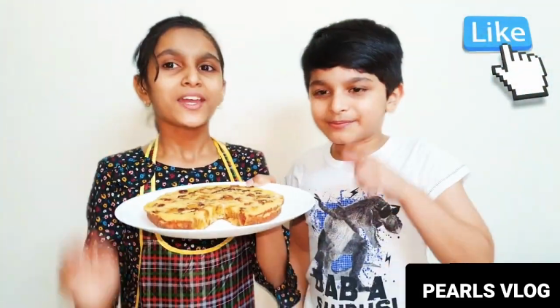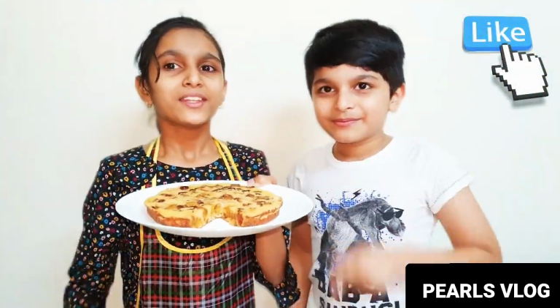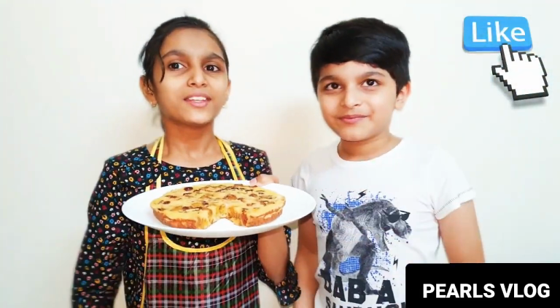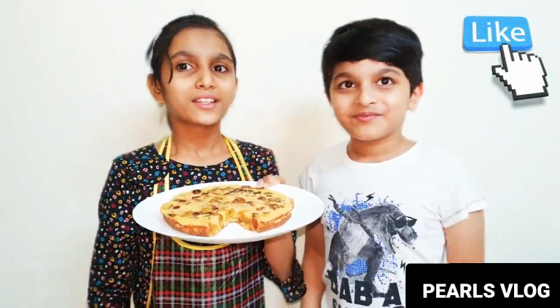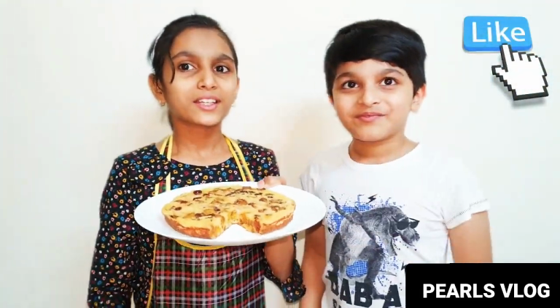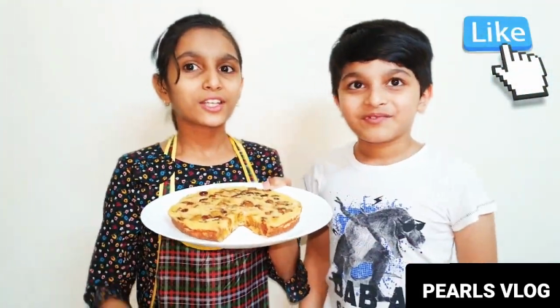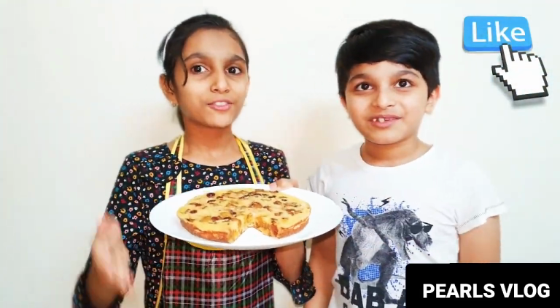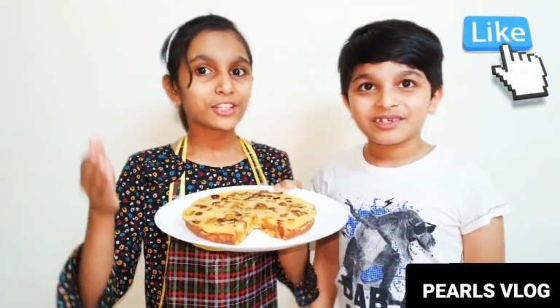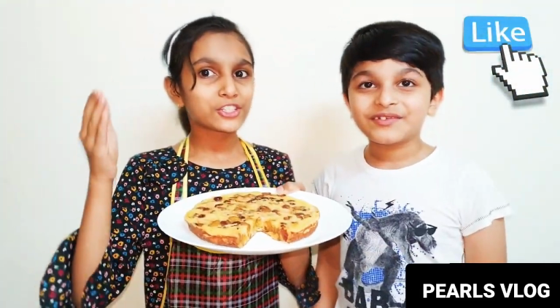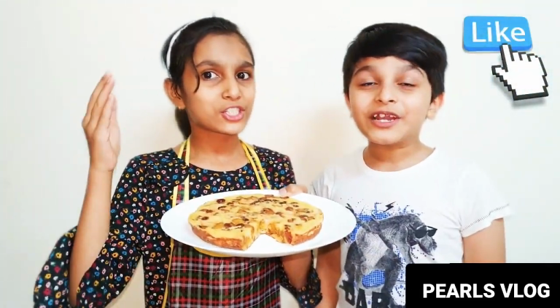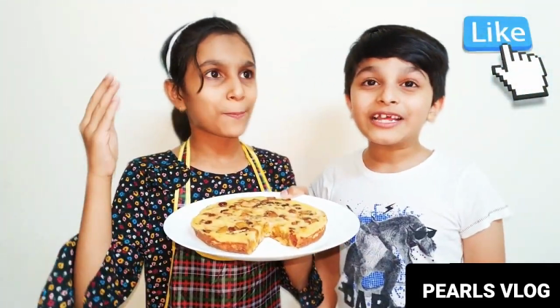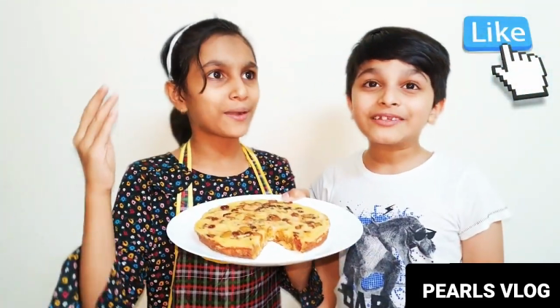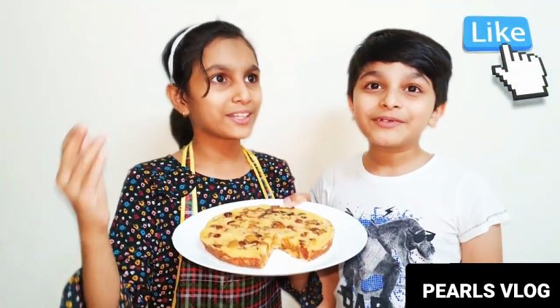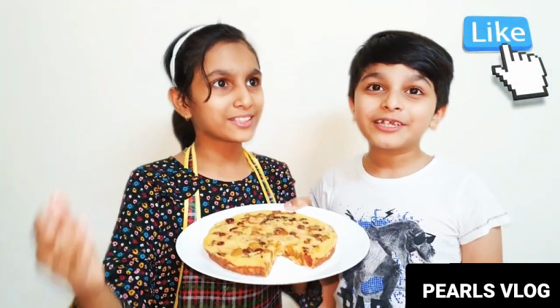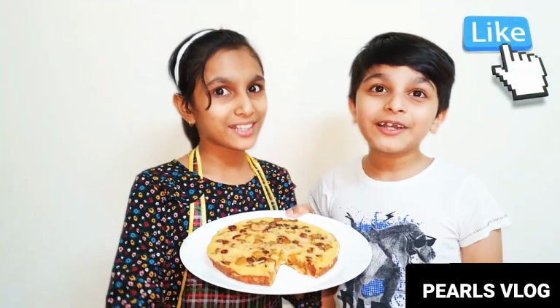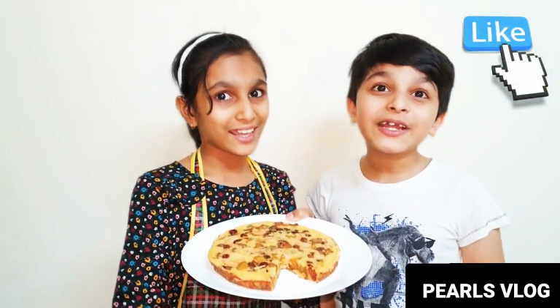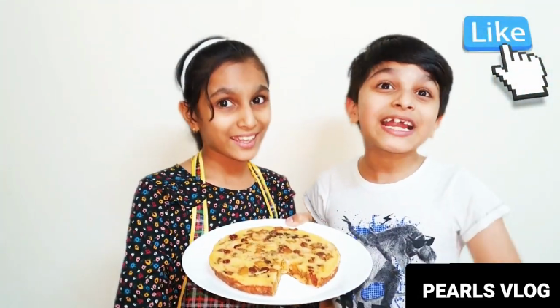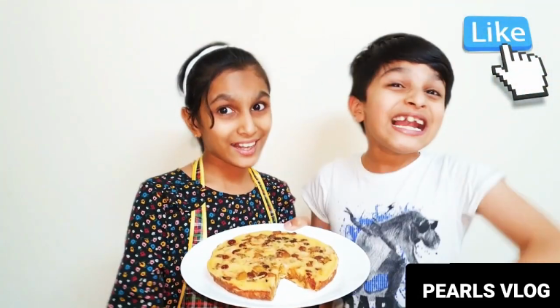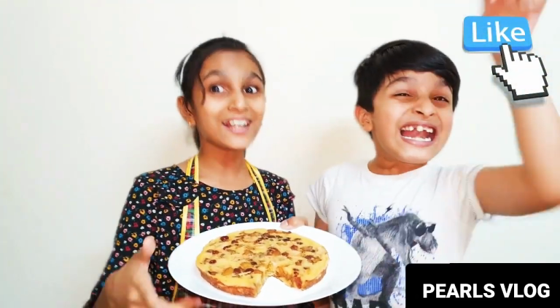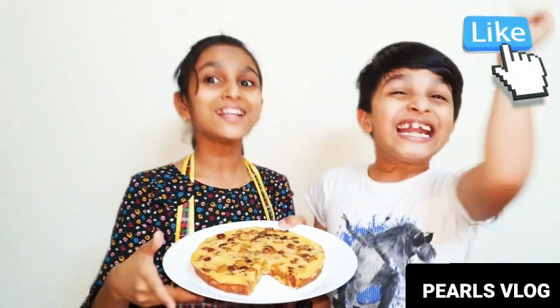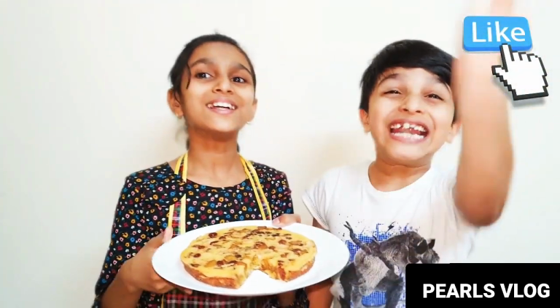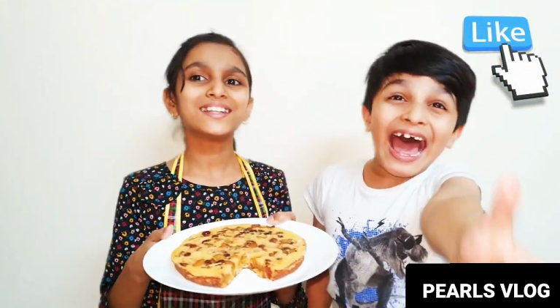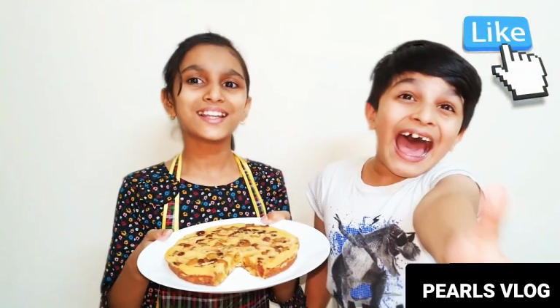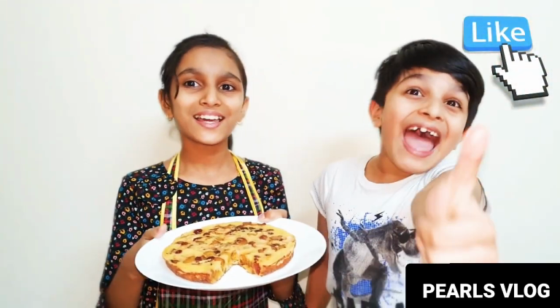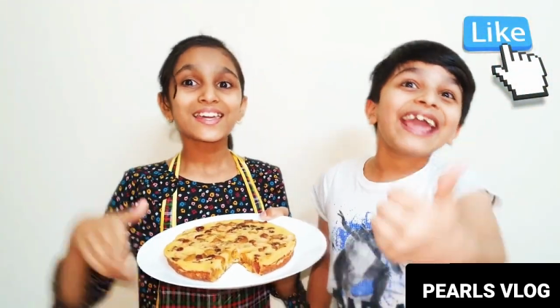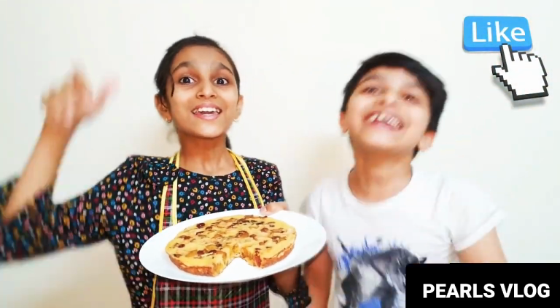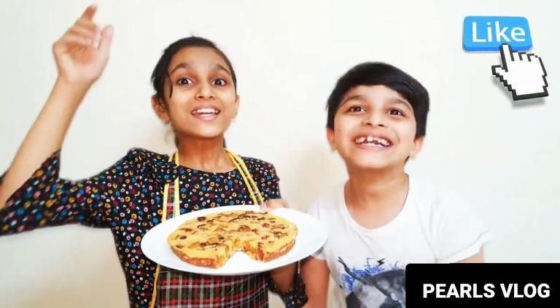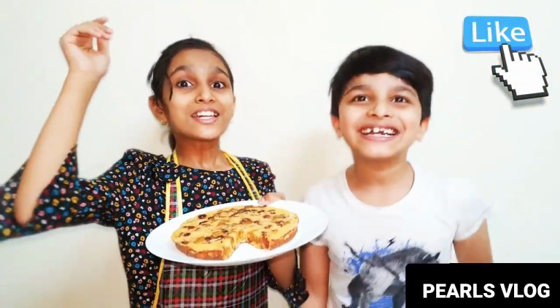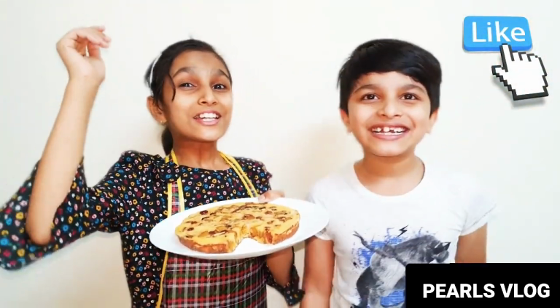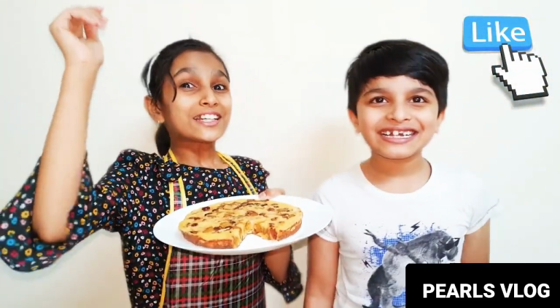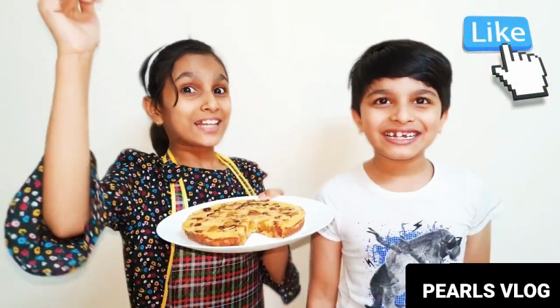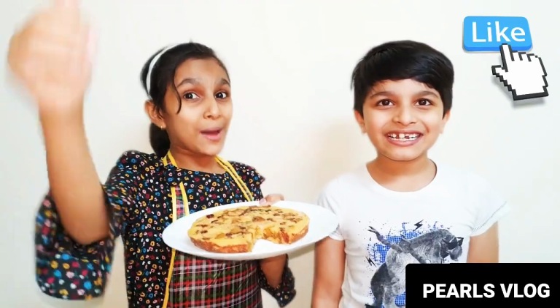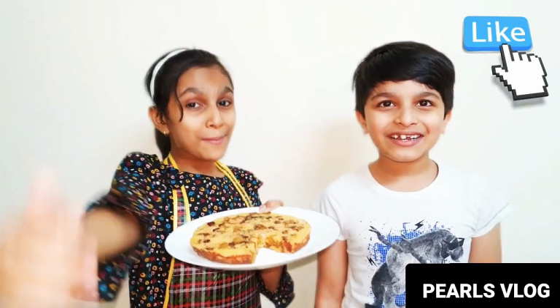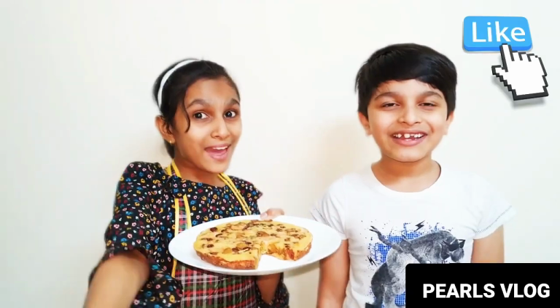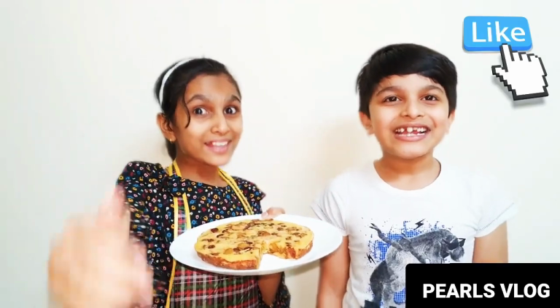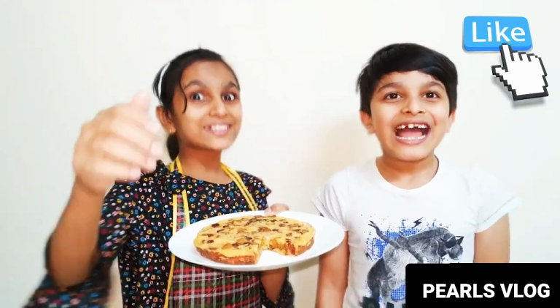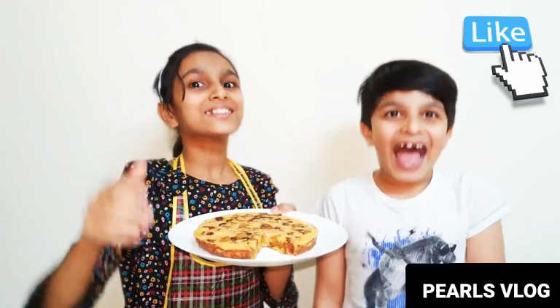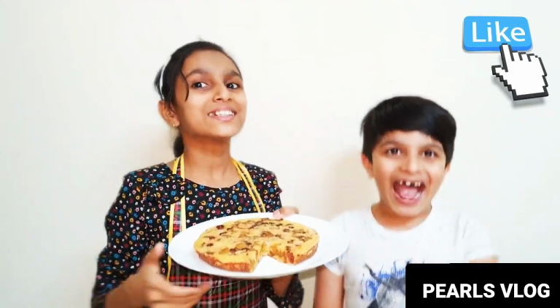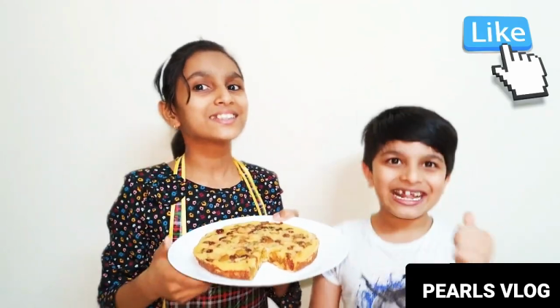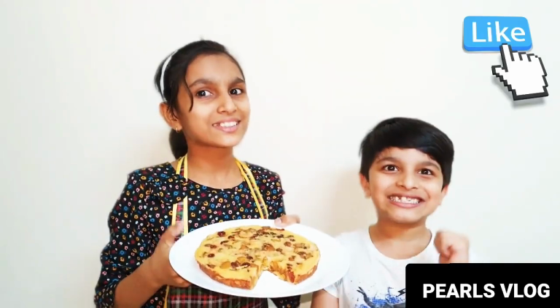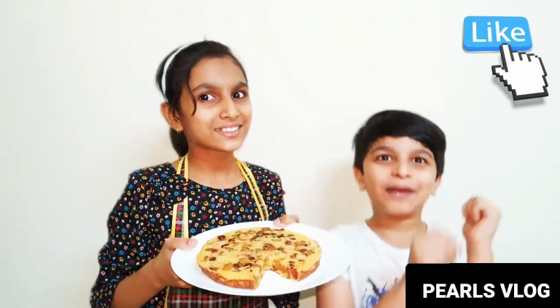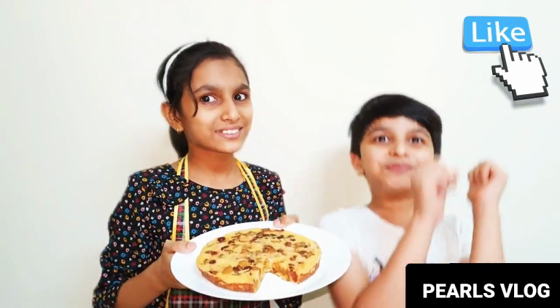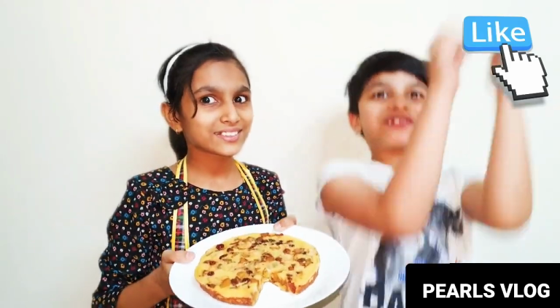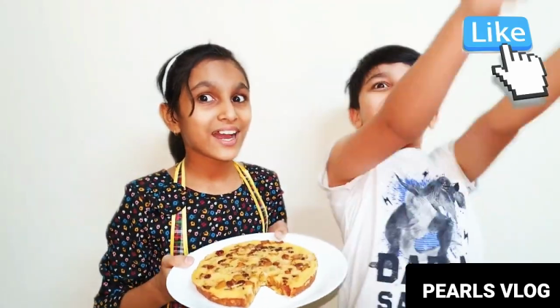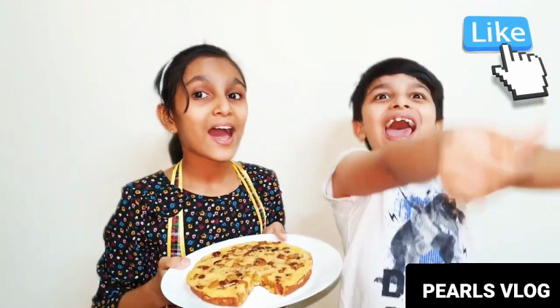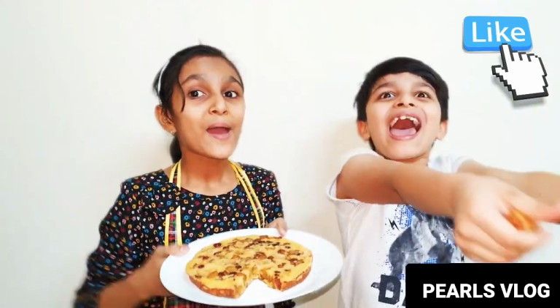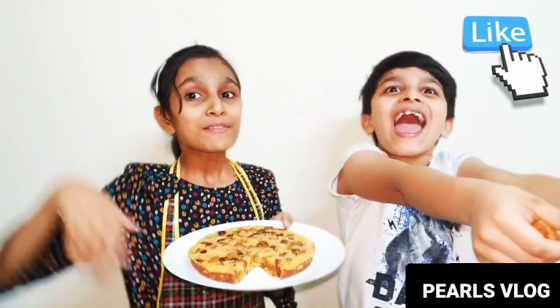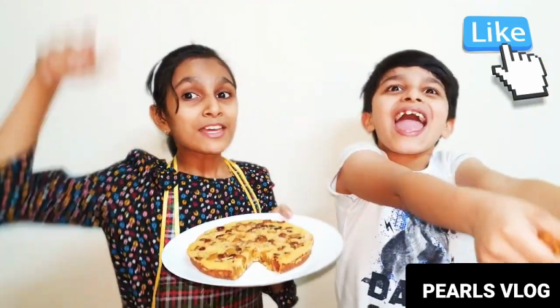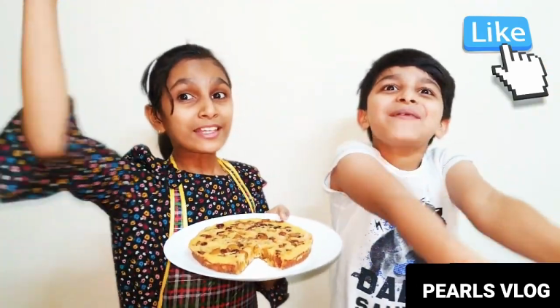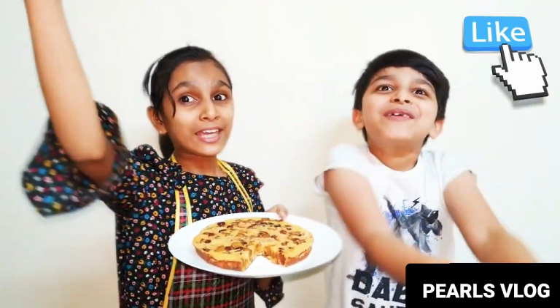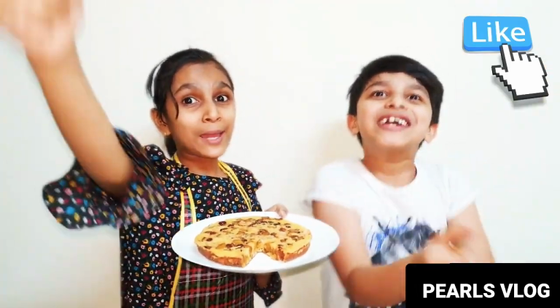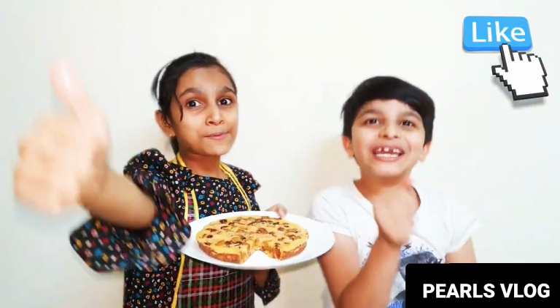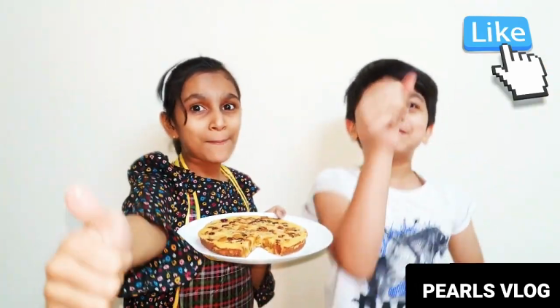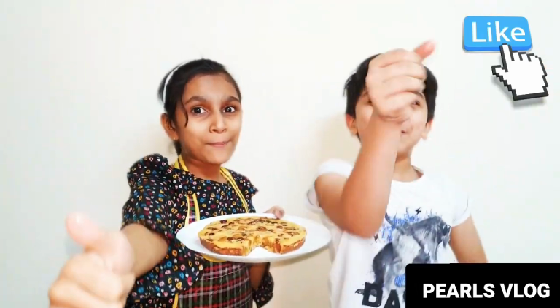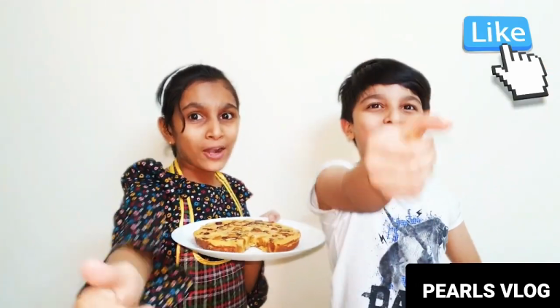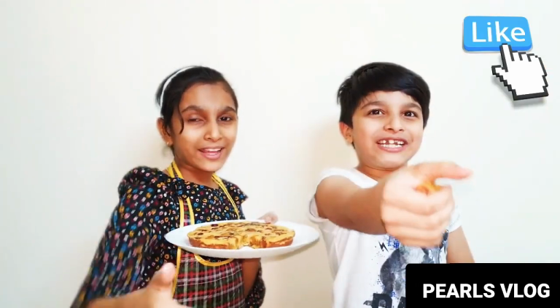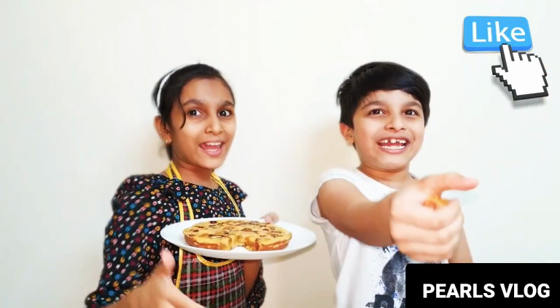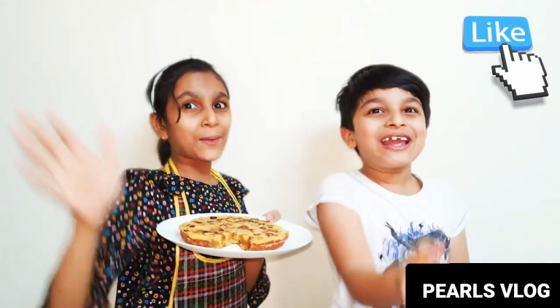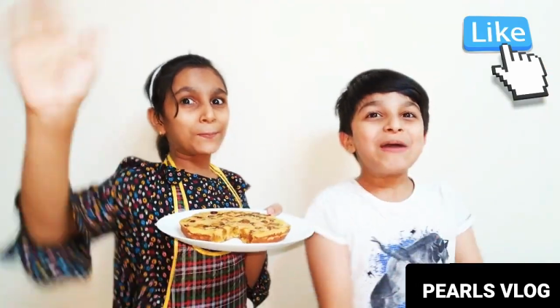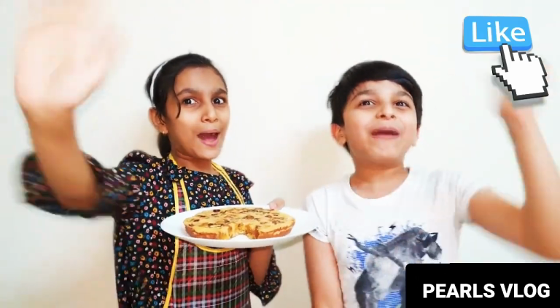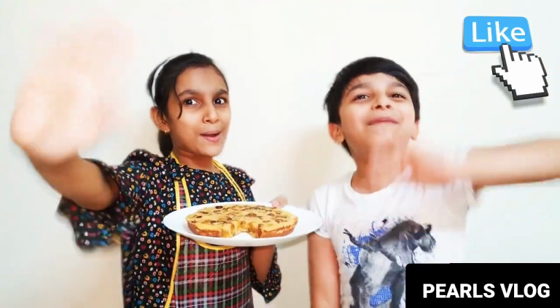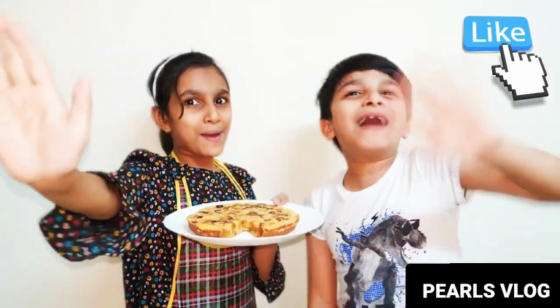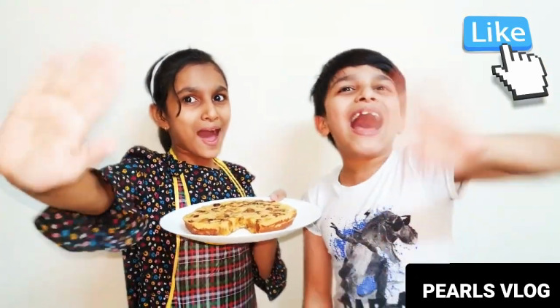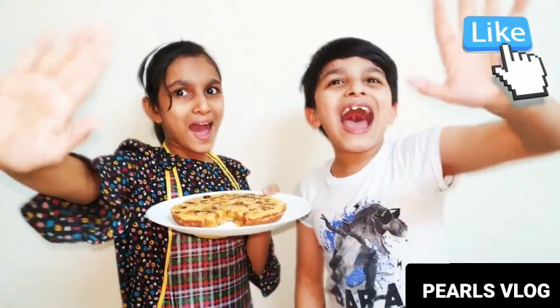Like, comment, and subscribe! Keep supporting! Bye bye!